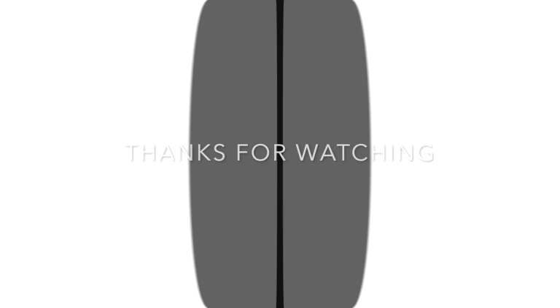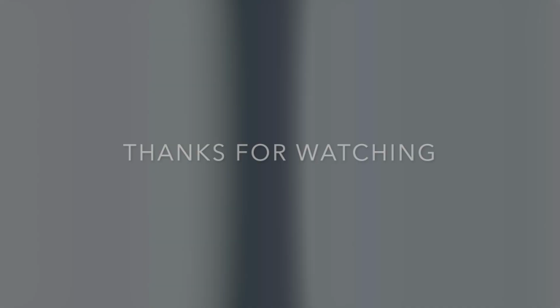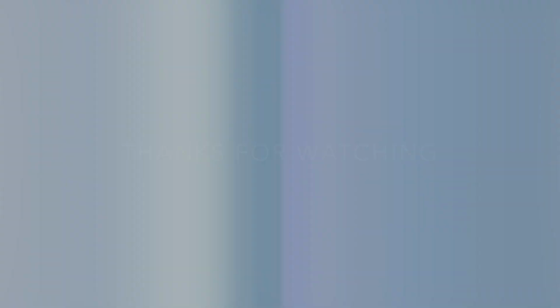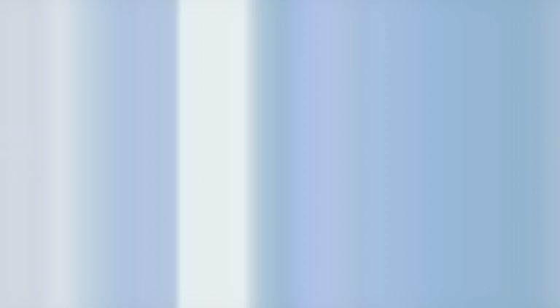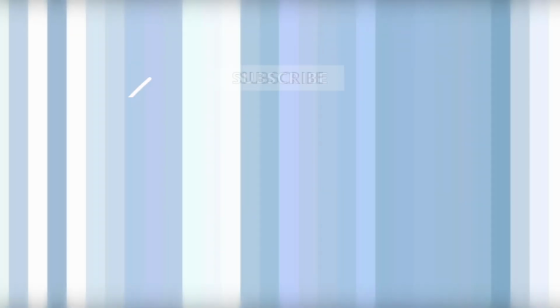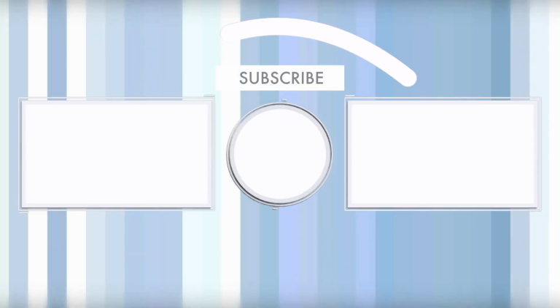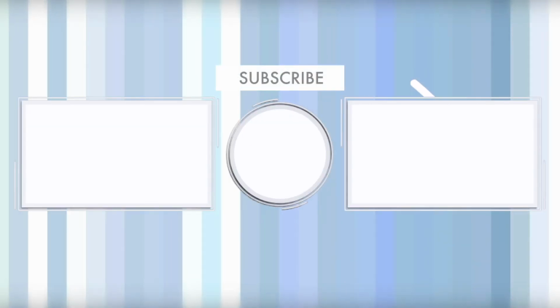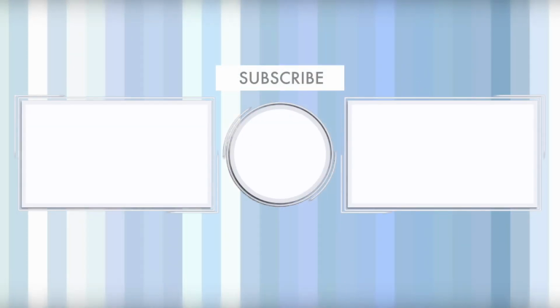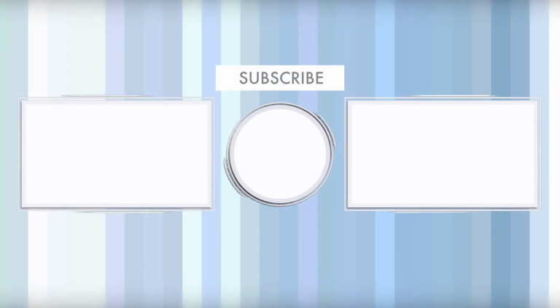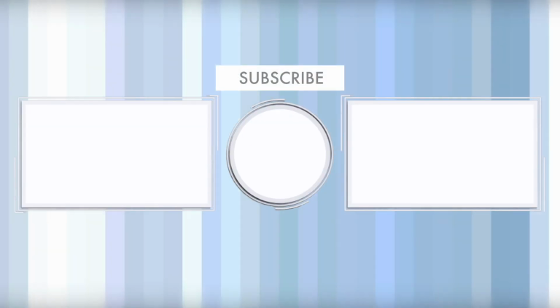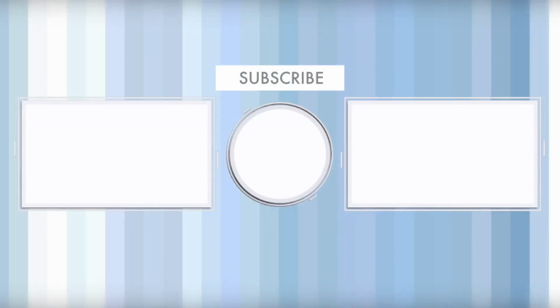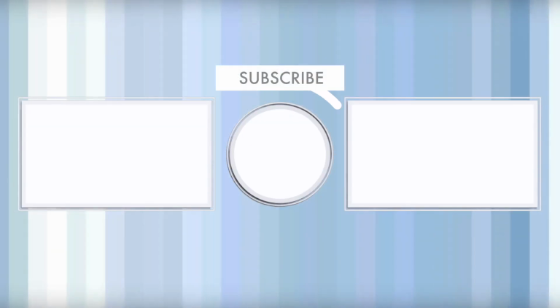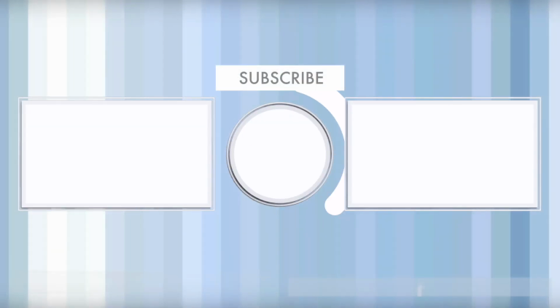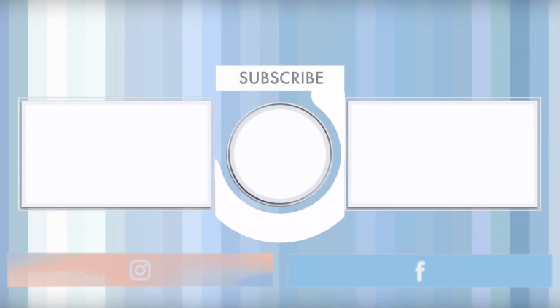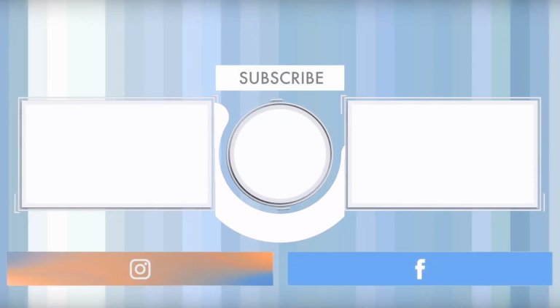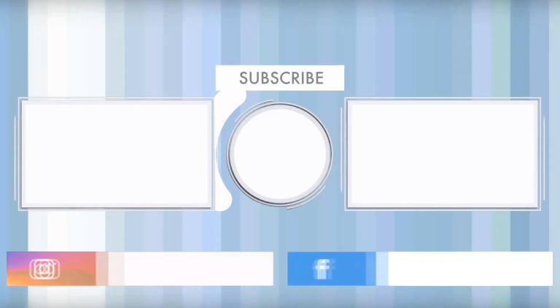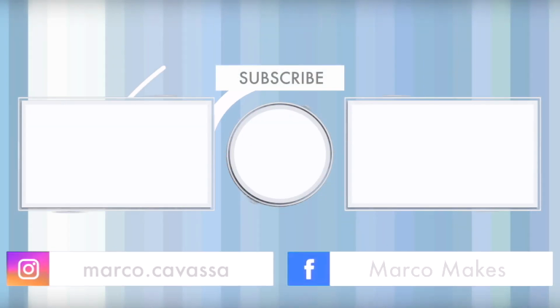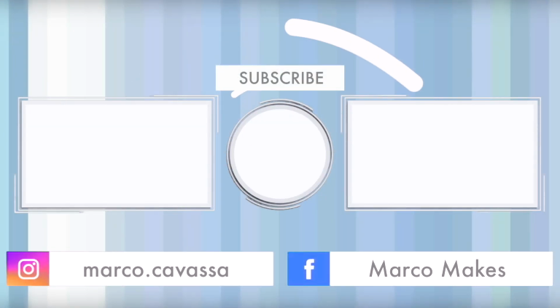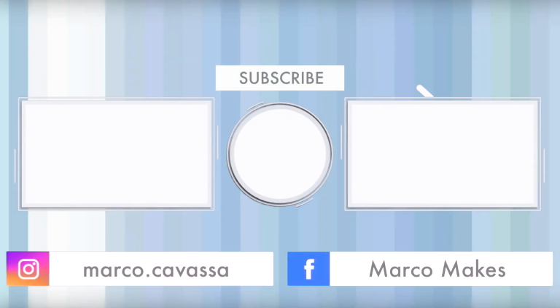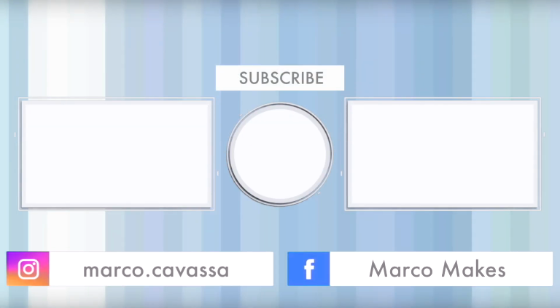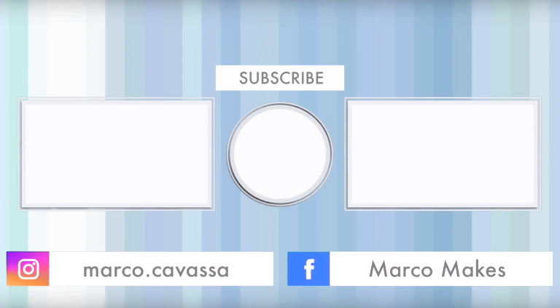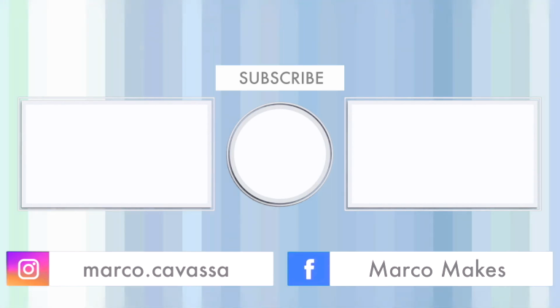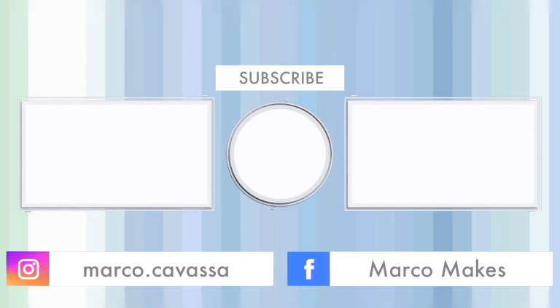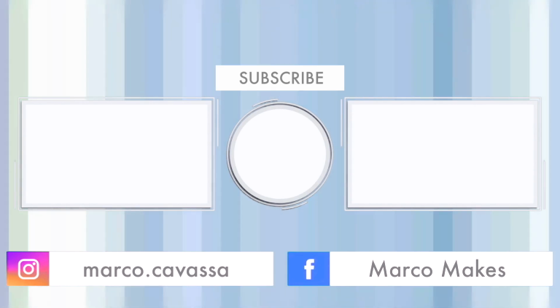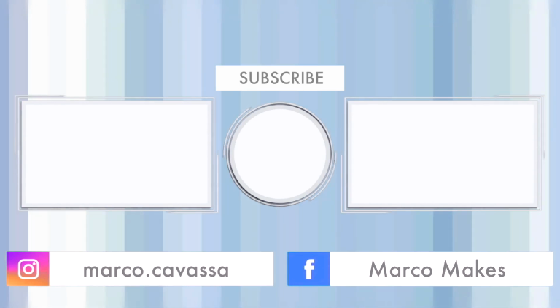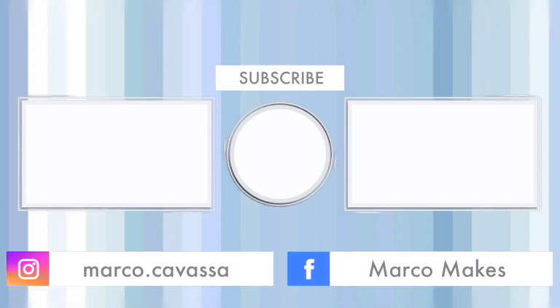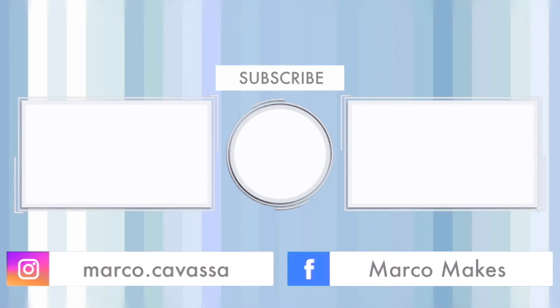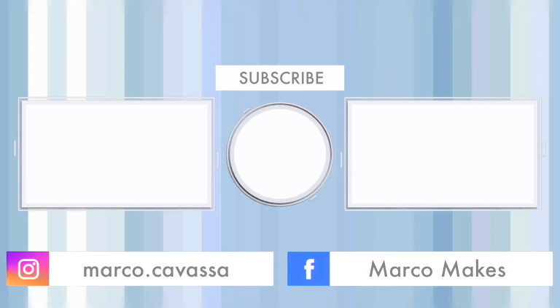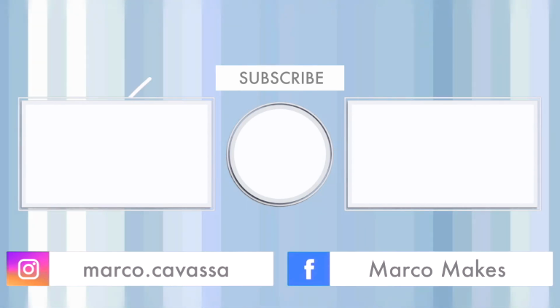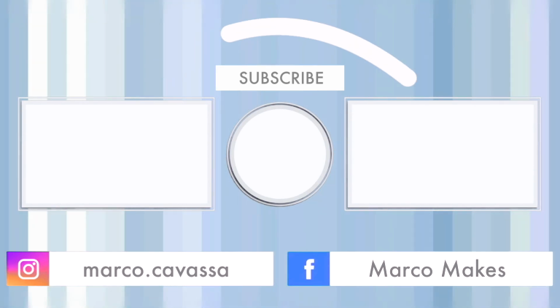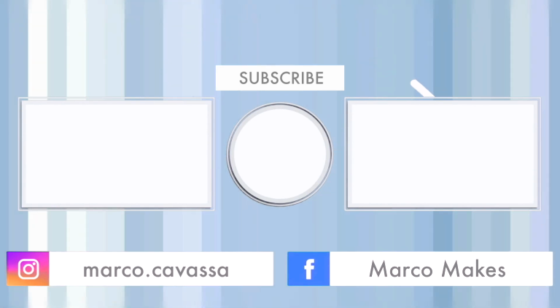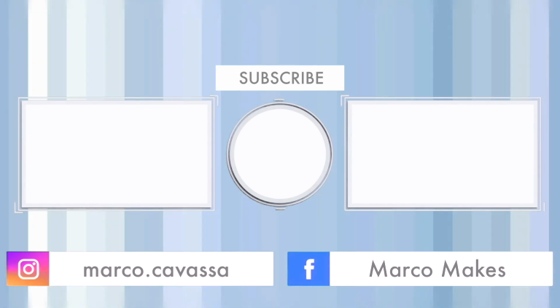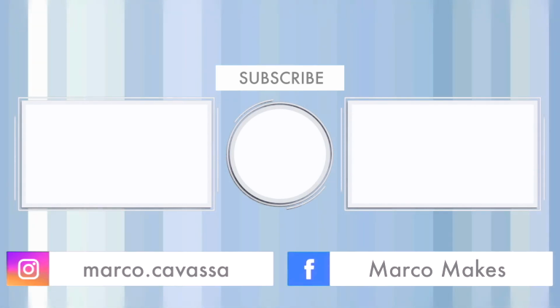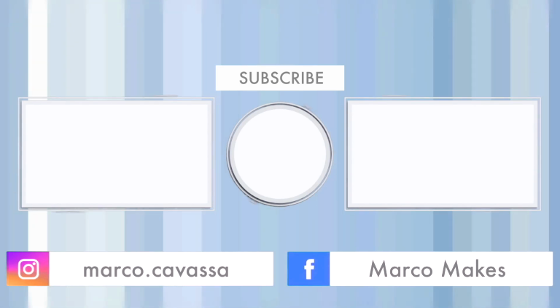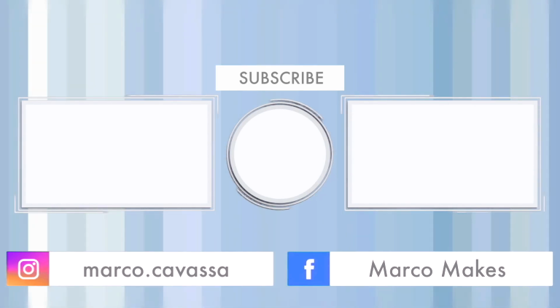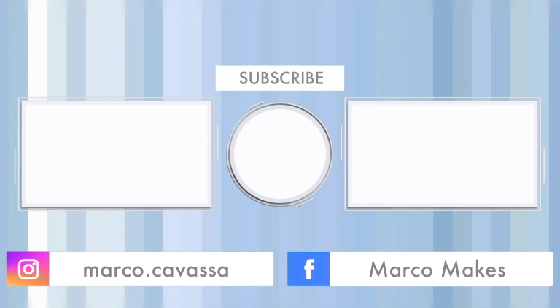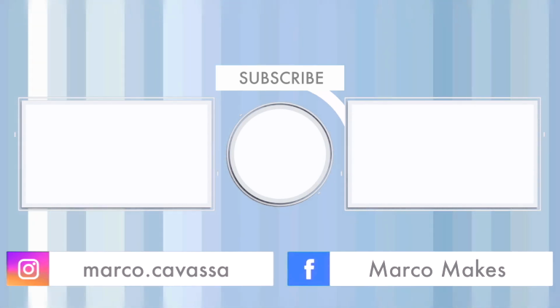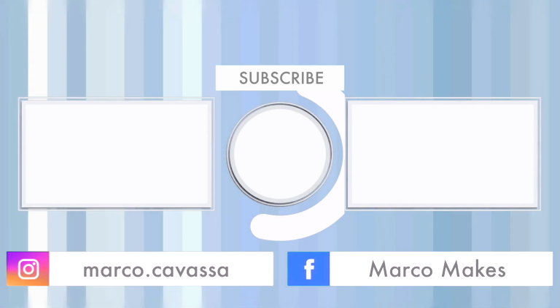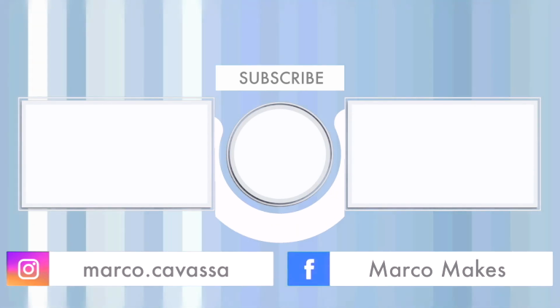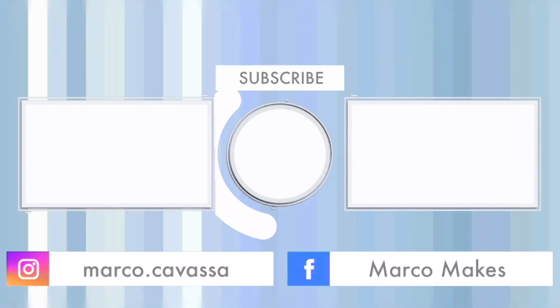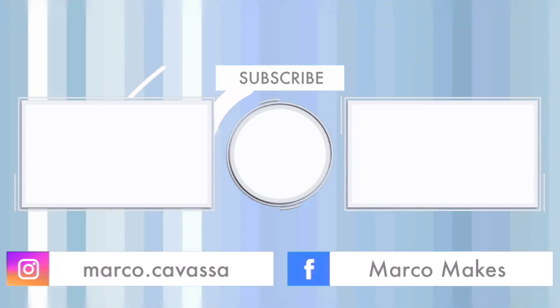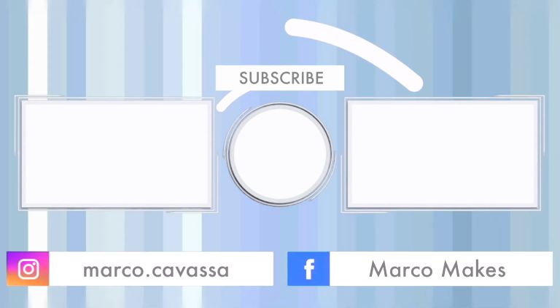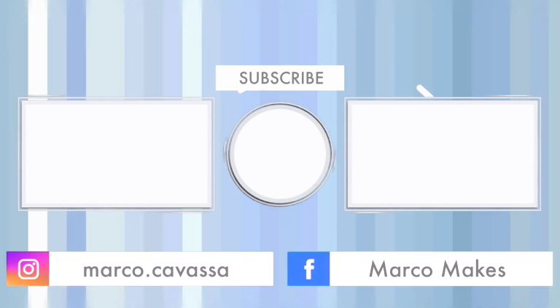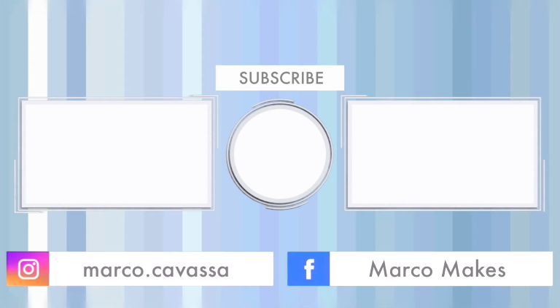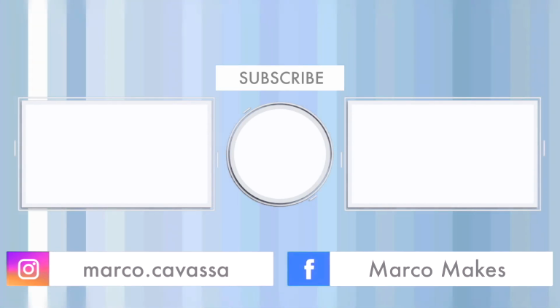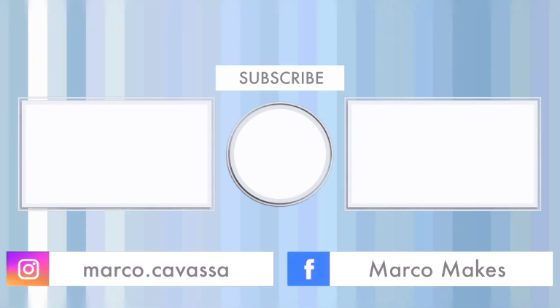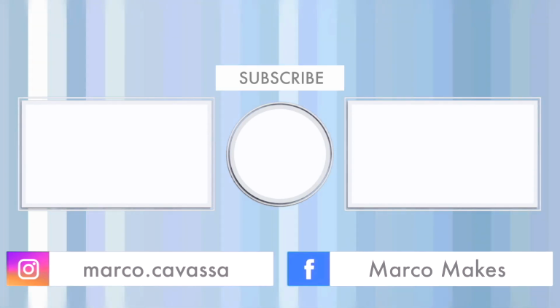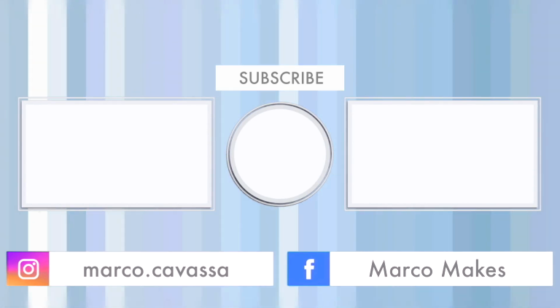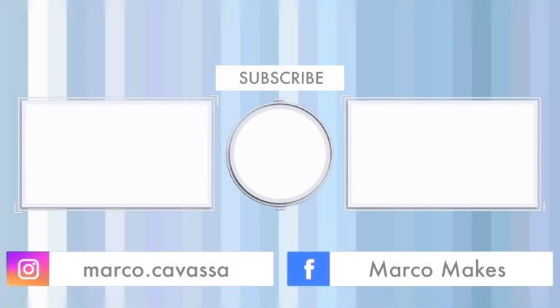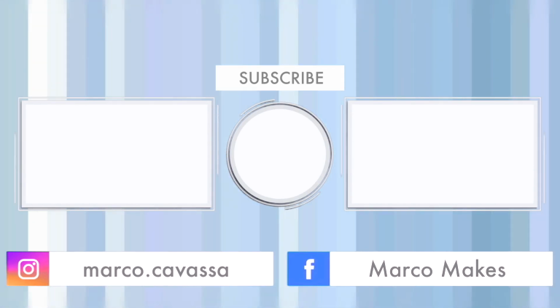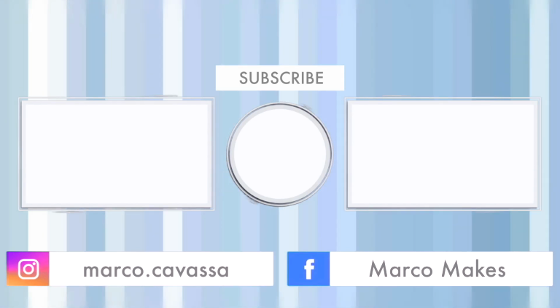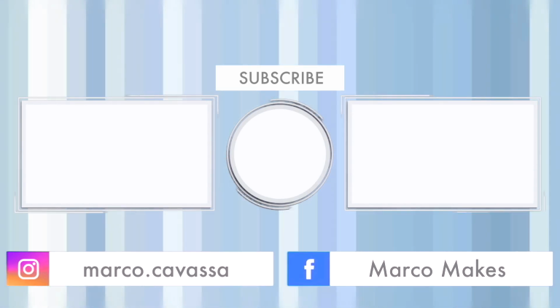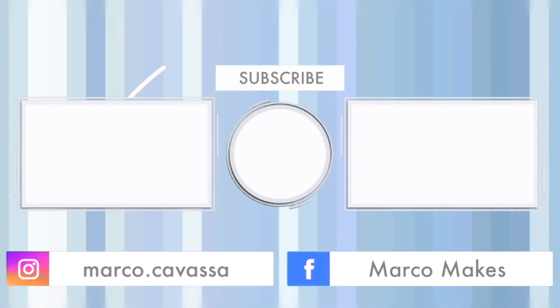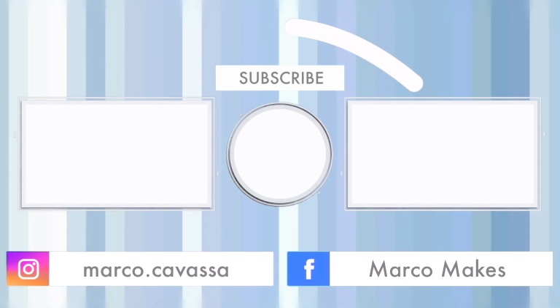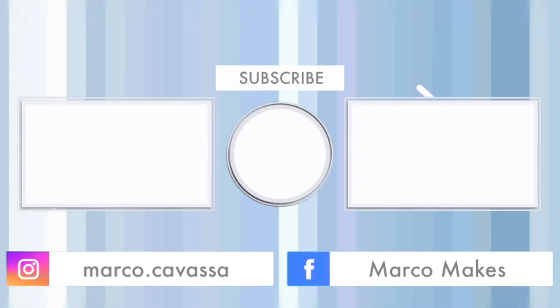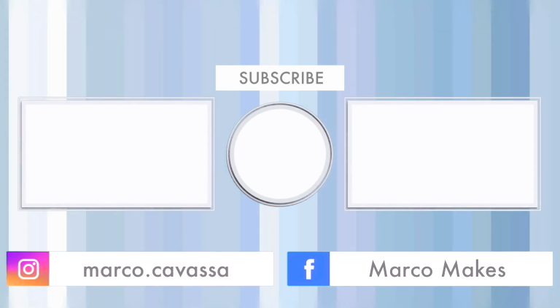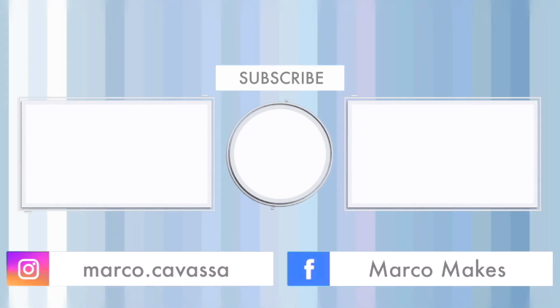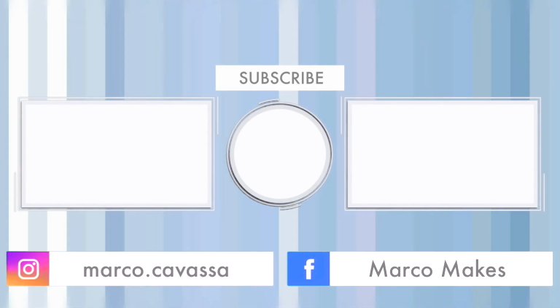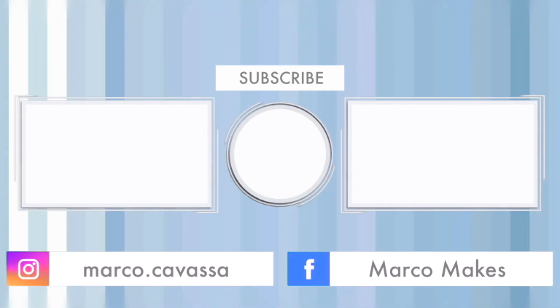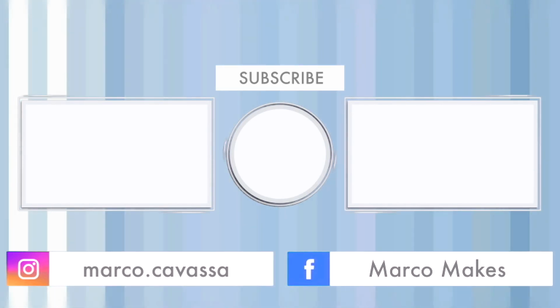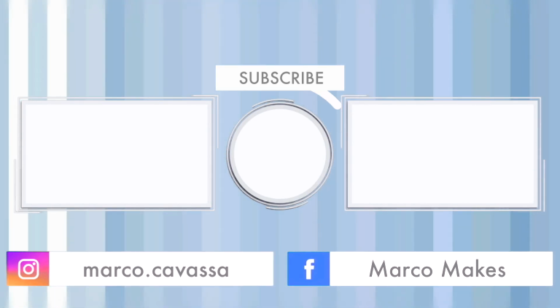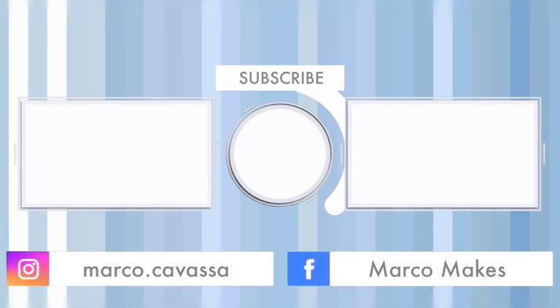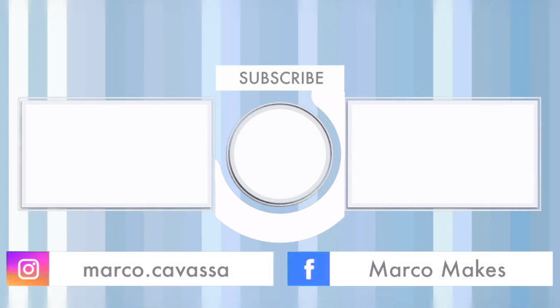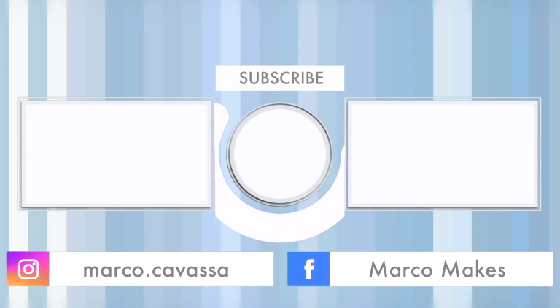Thank you so very much for watching and stay safe. I'll see you in the next one. Bye!